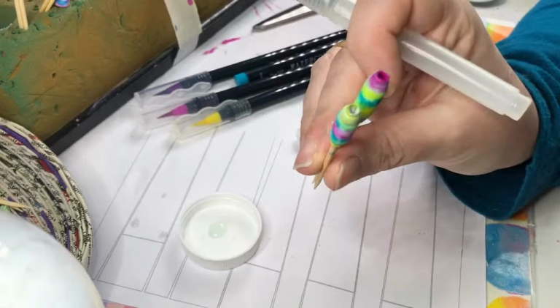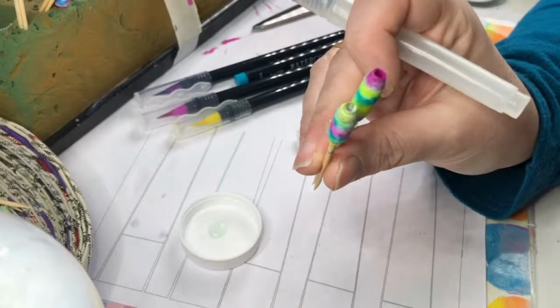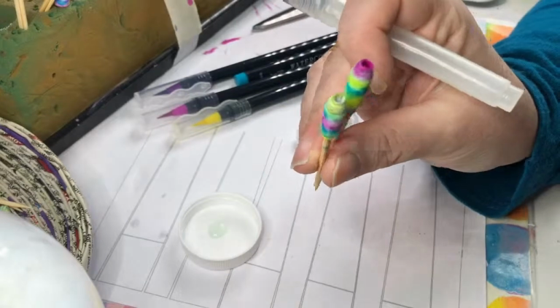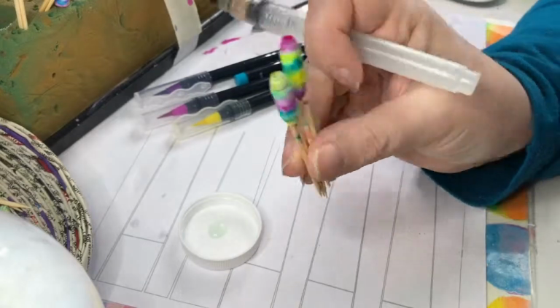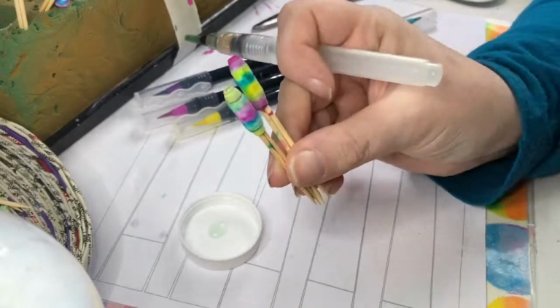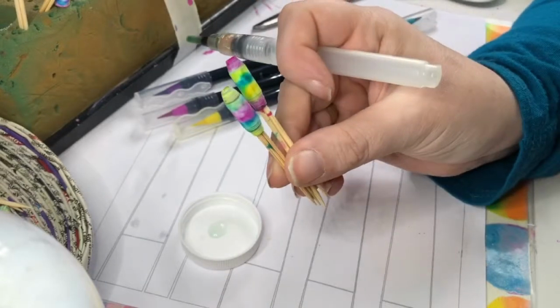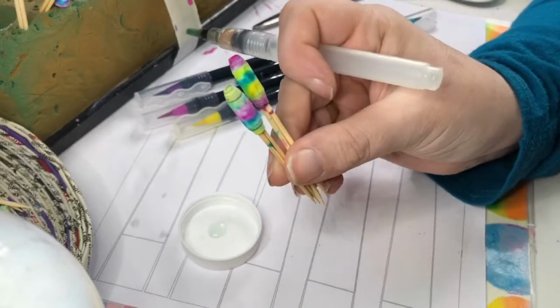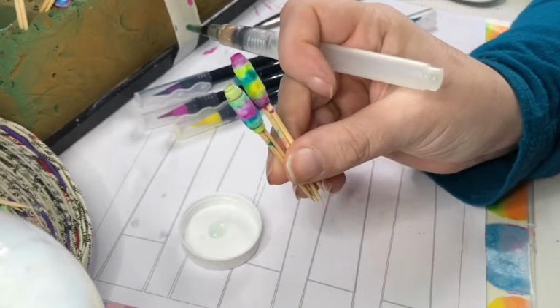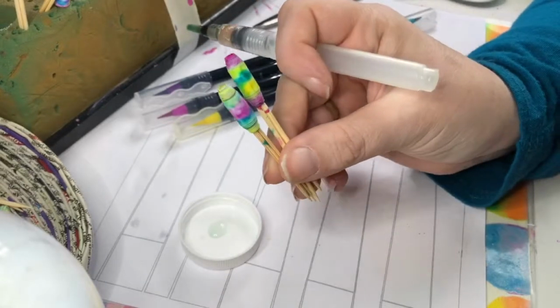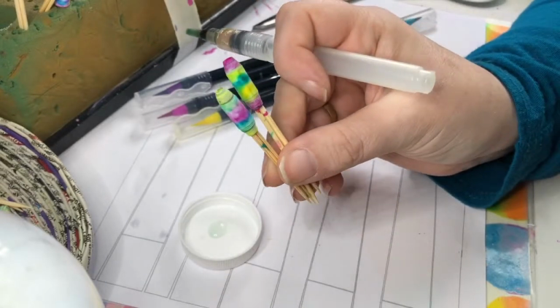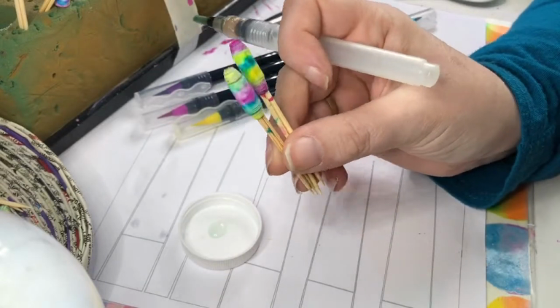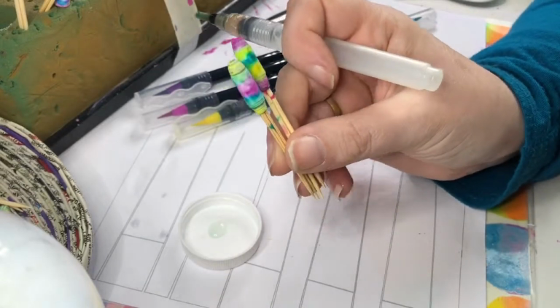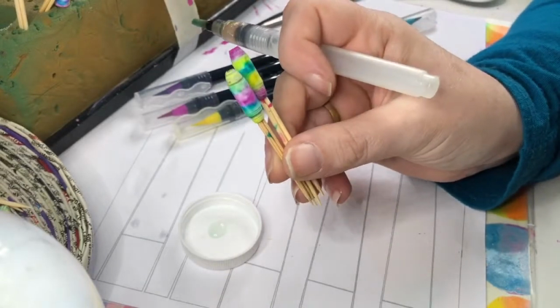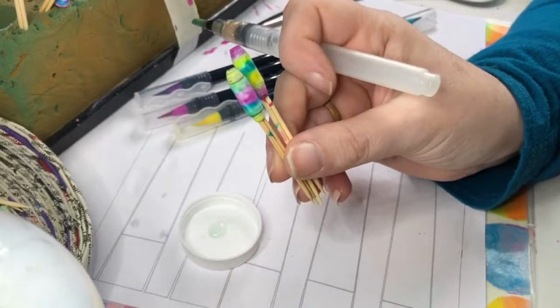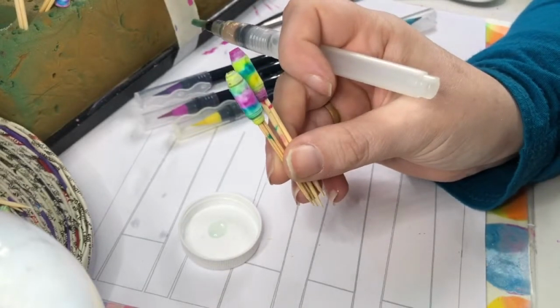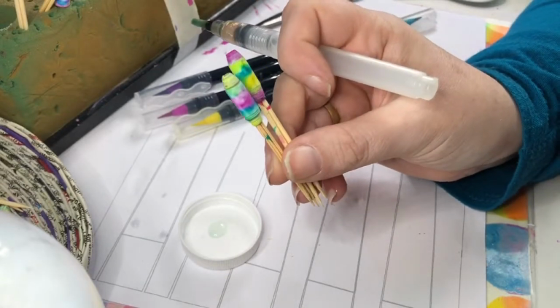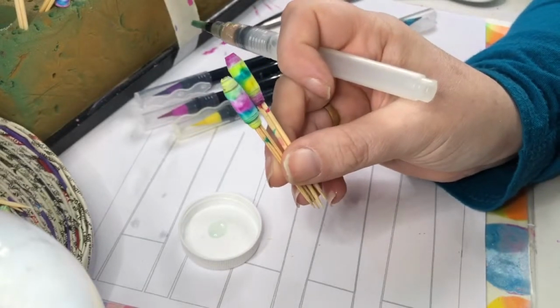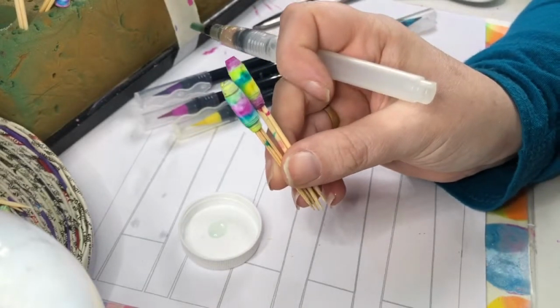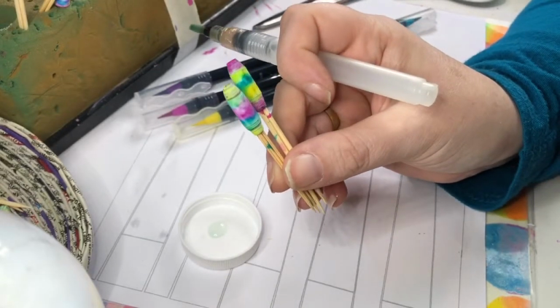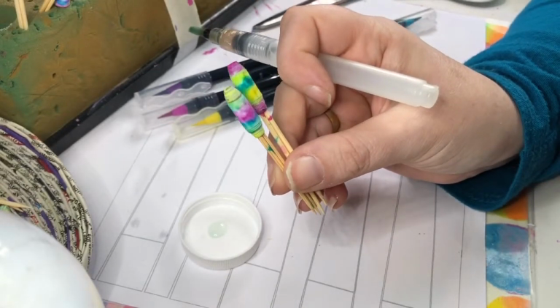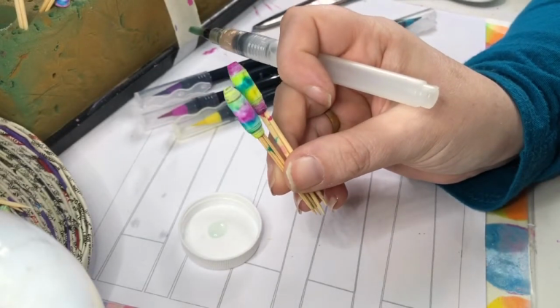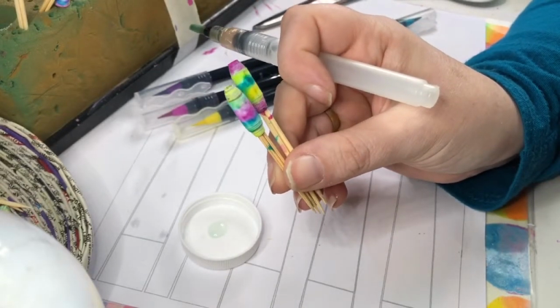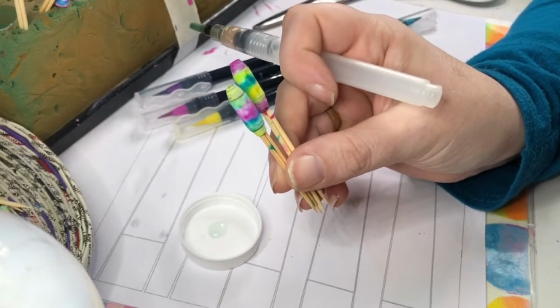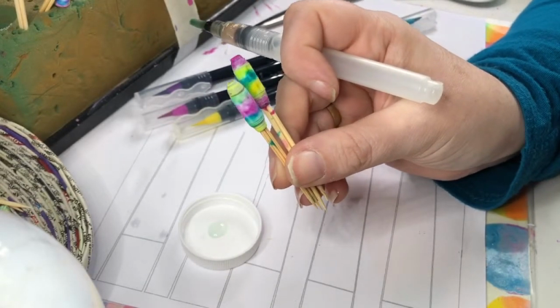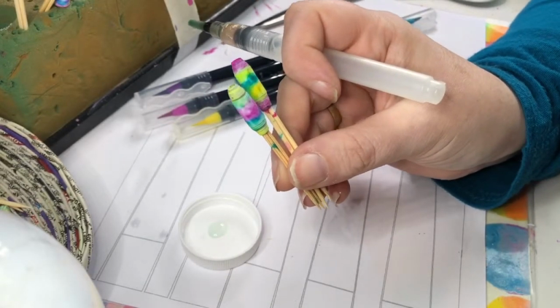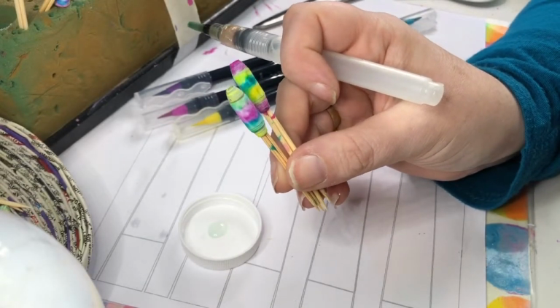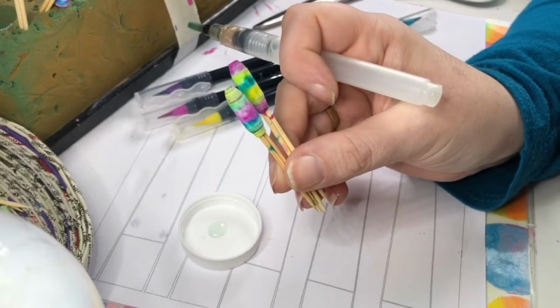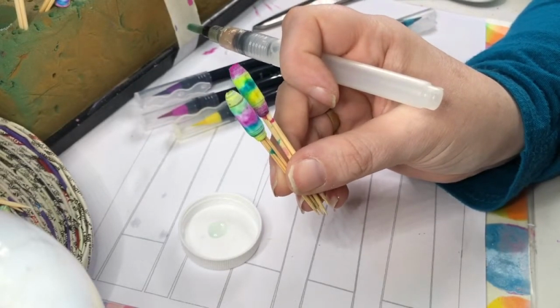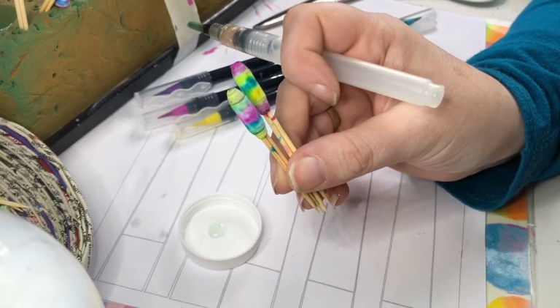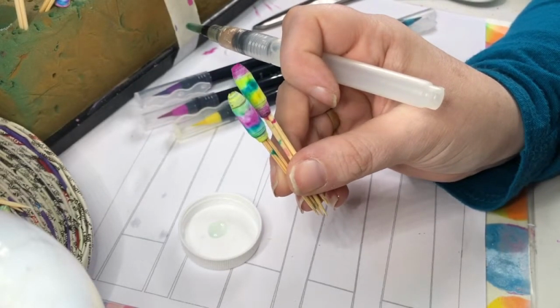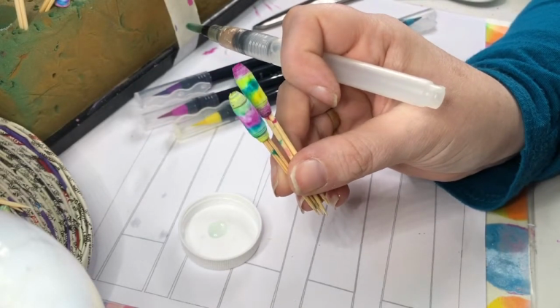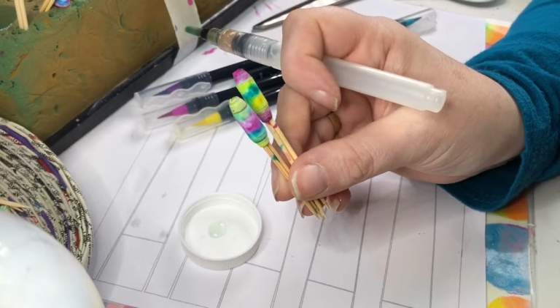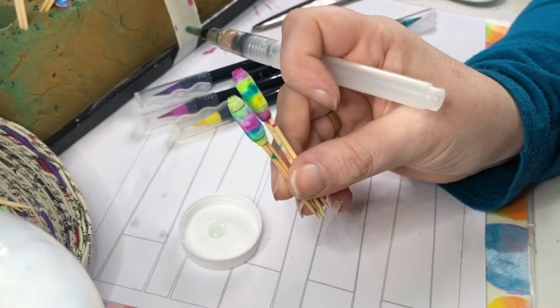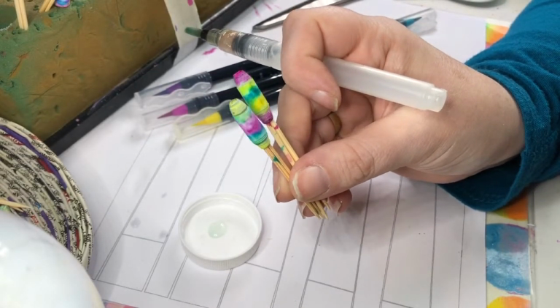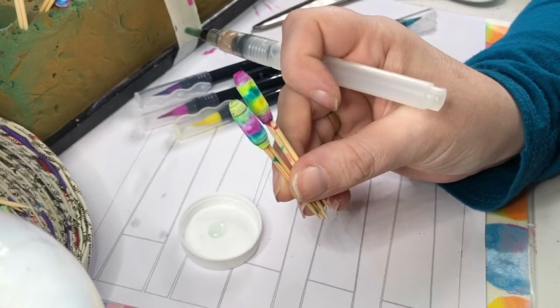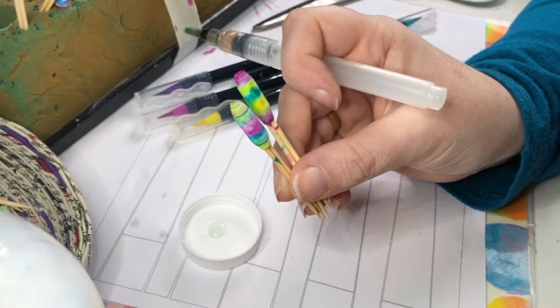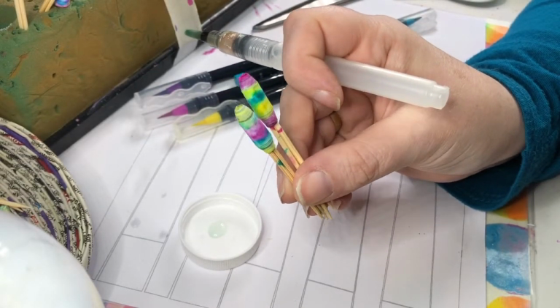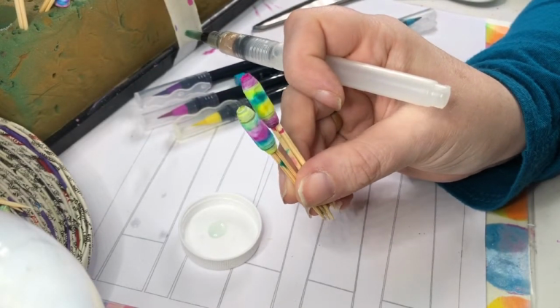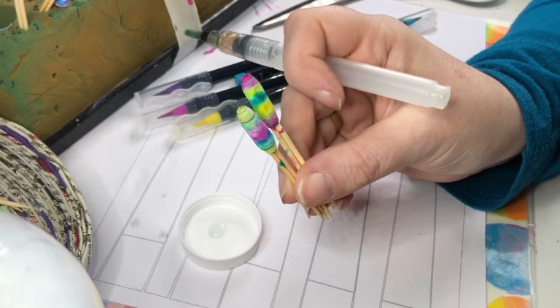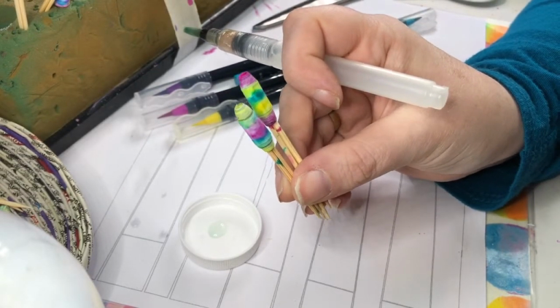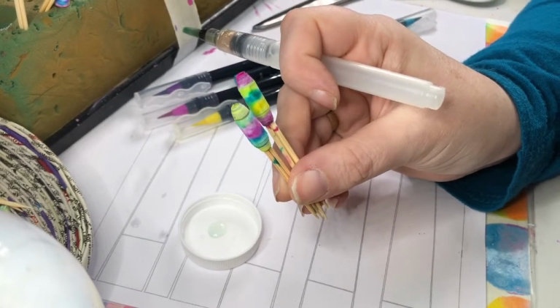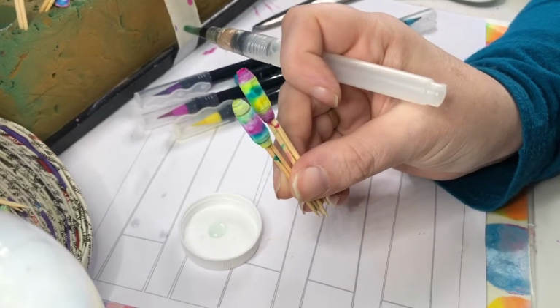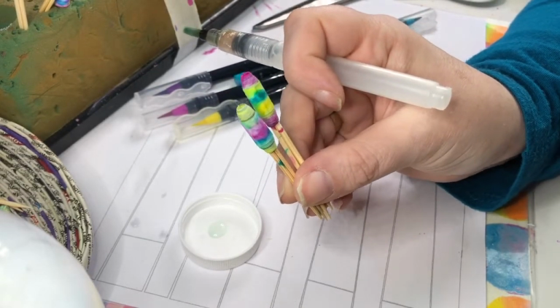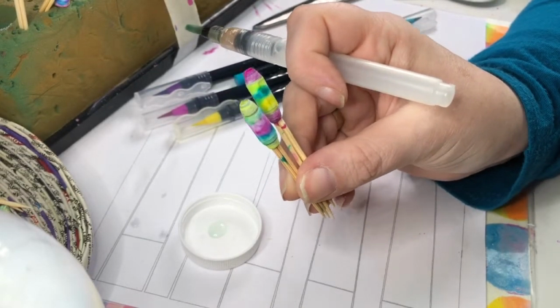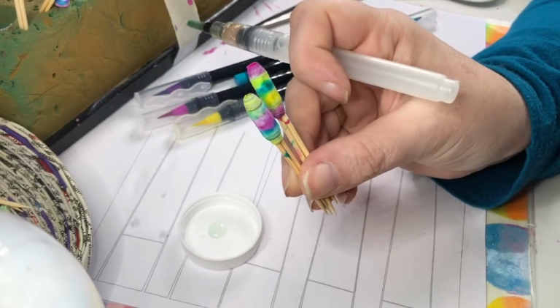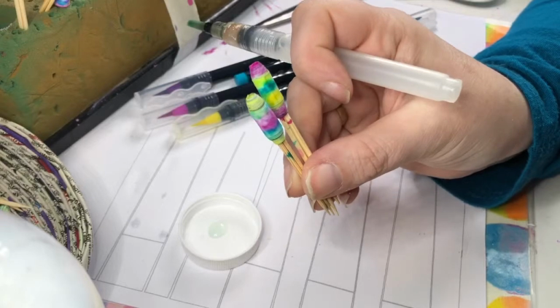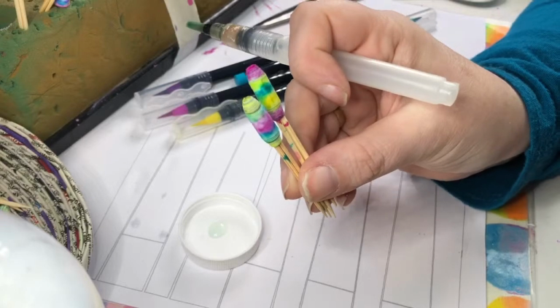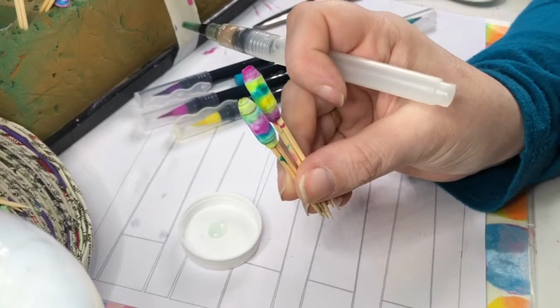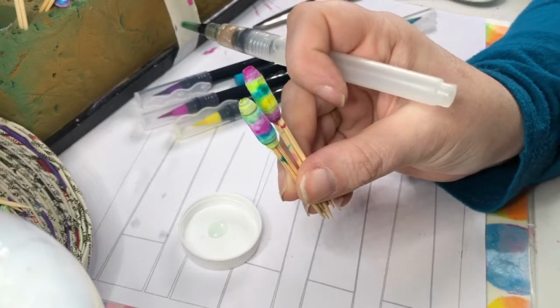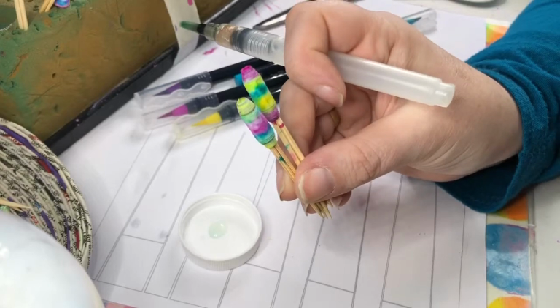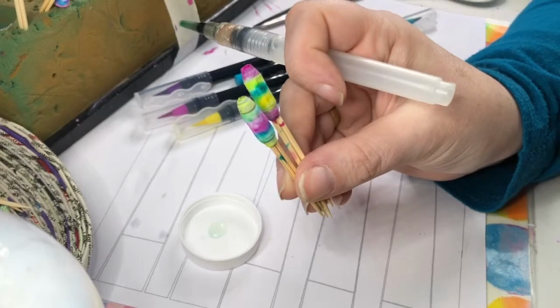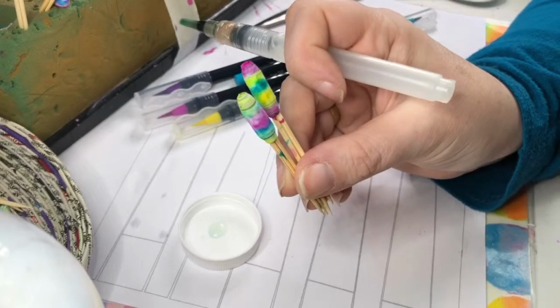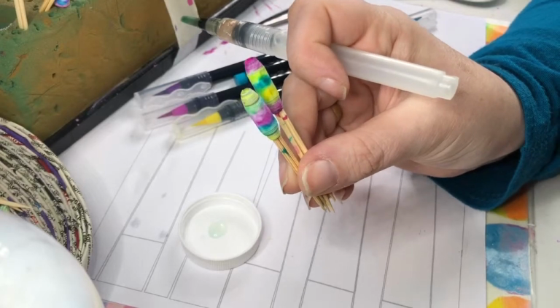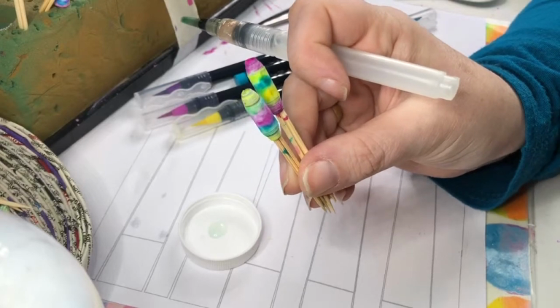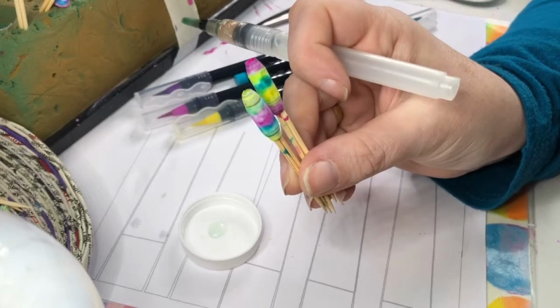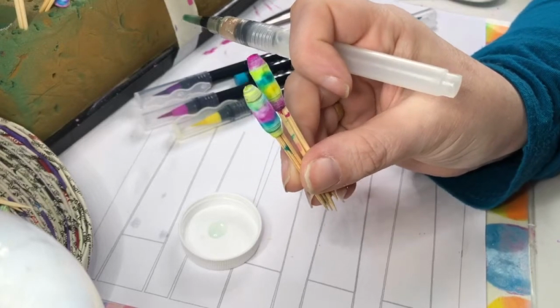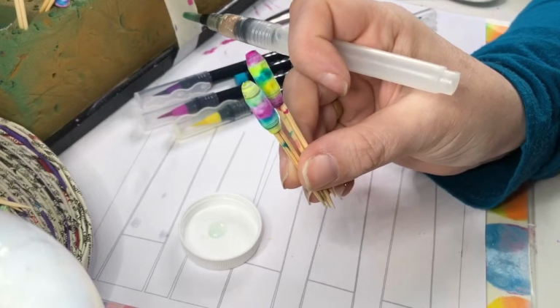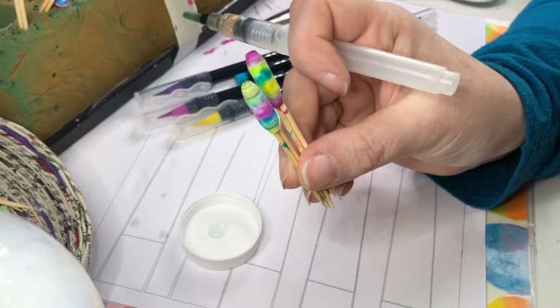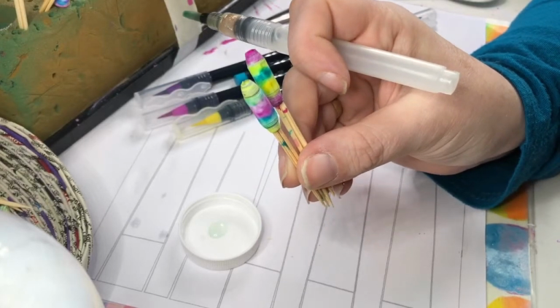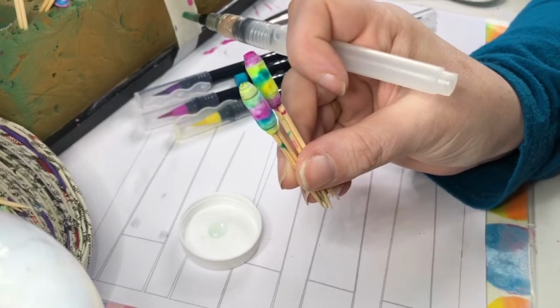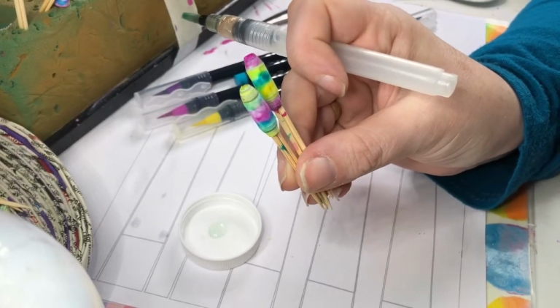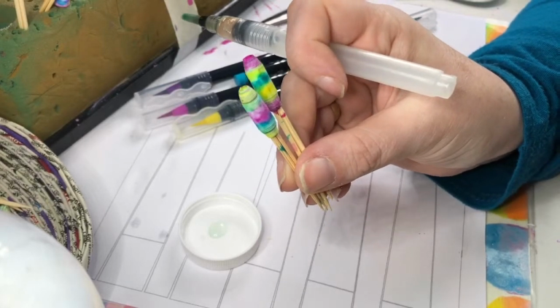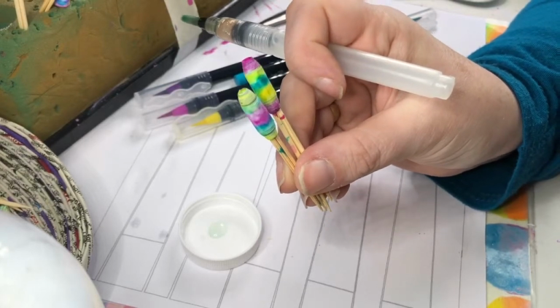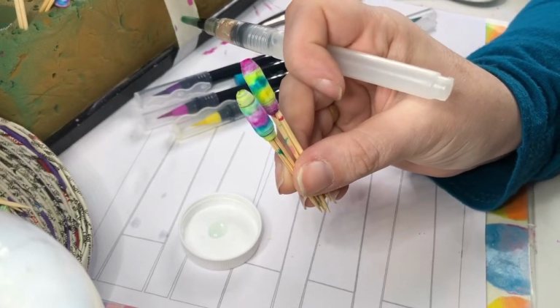So that's our two beads made using watercolor paints or pens. For the next part of the tutorial I'm going to show you how to glaze them. Hold tight for part three!